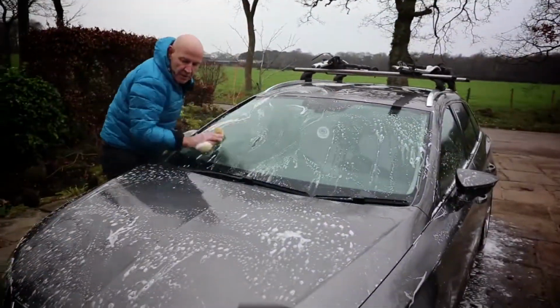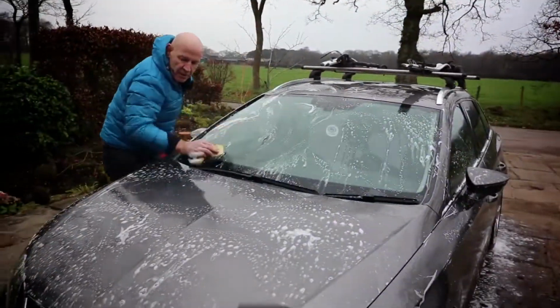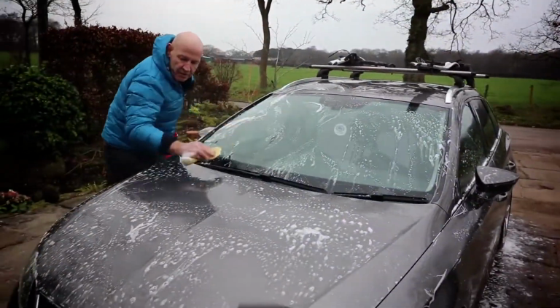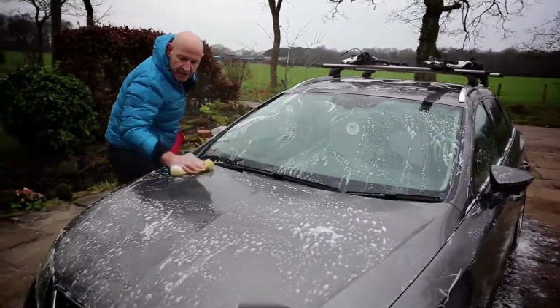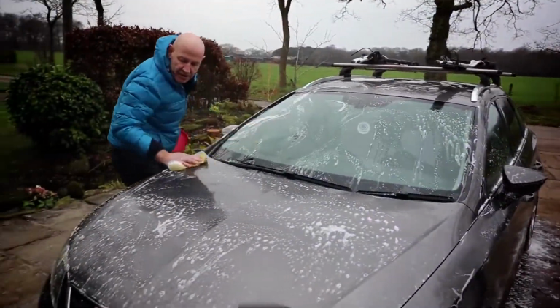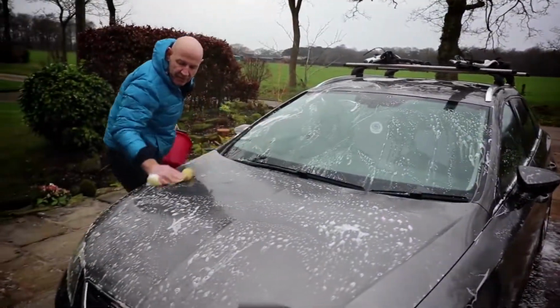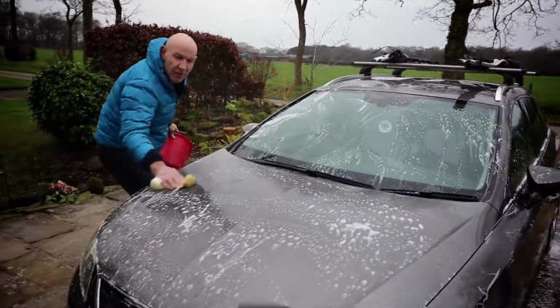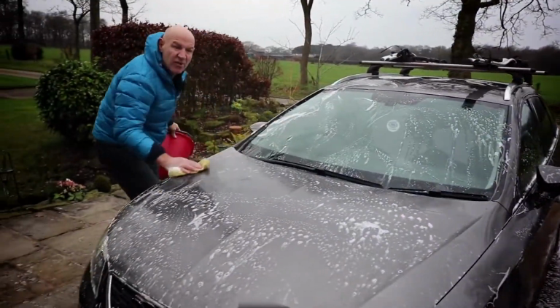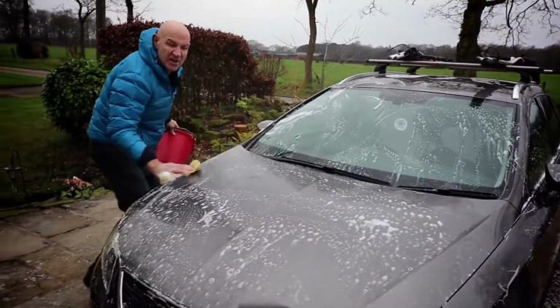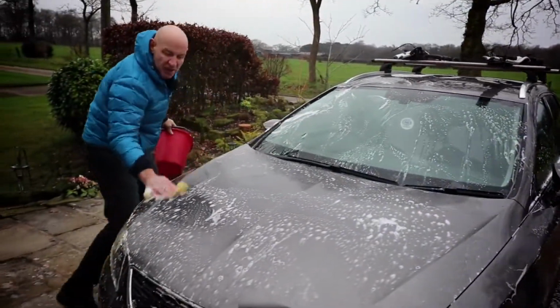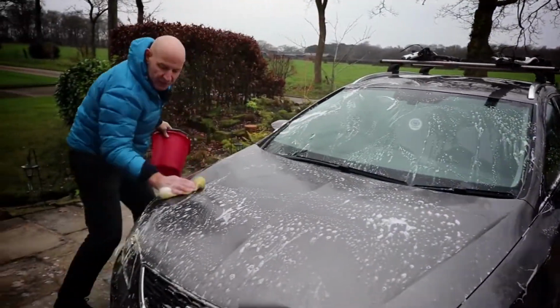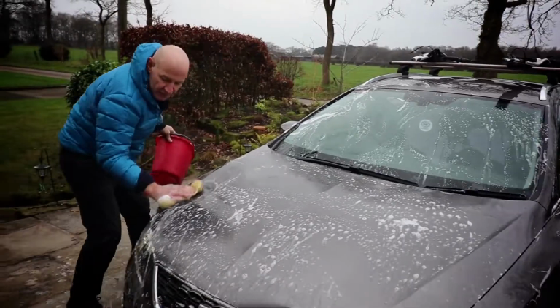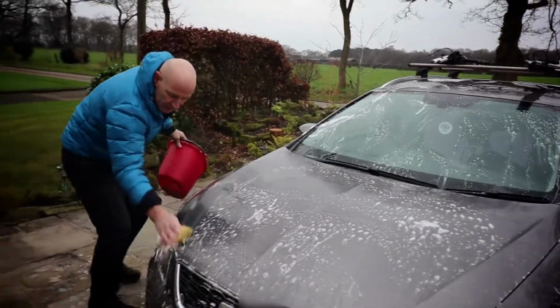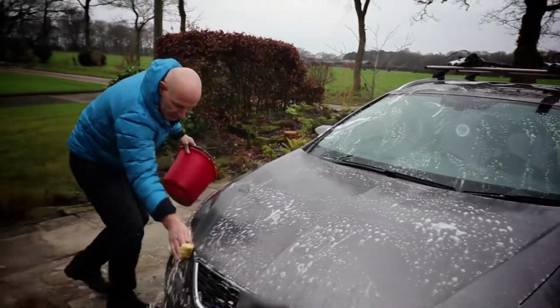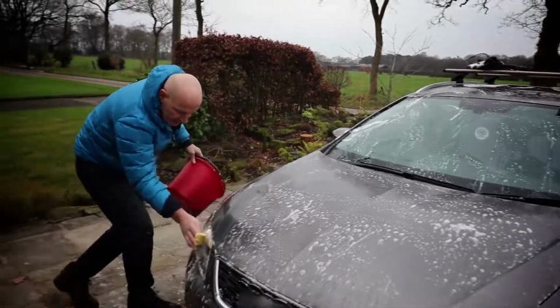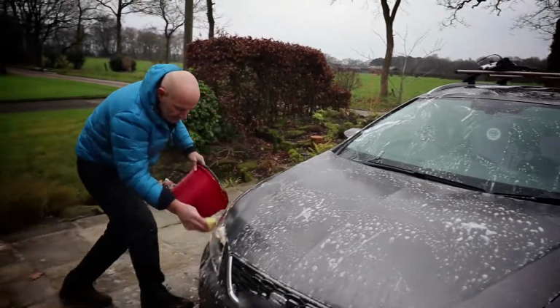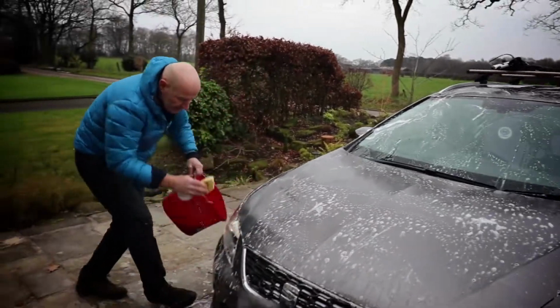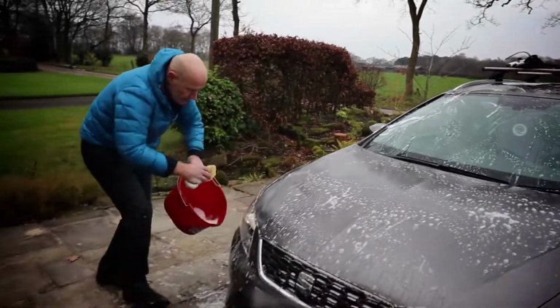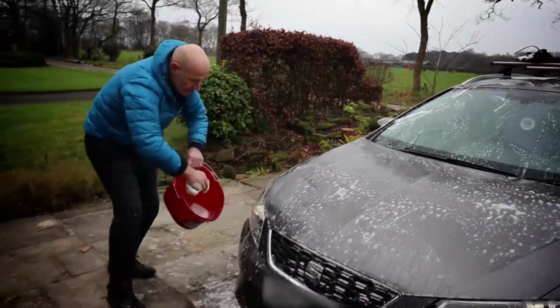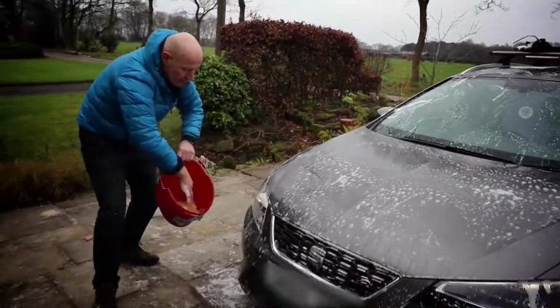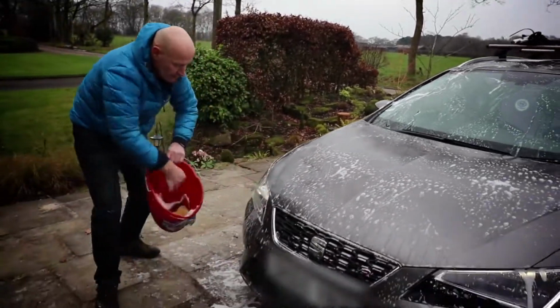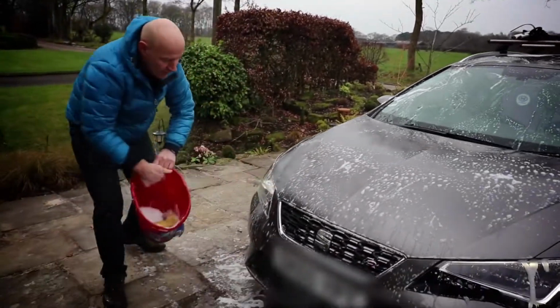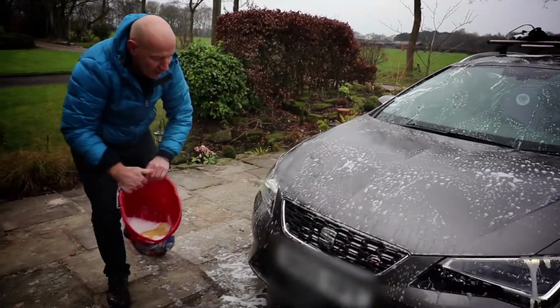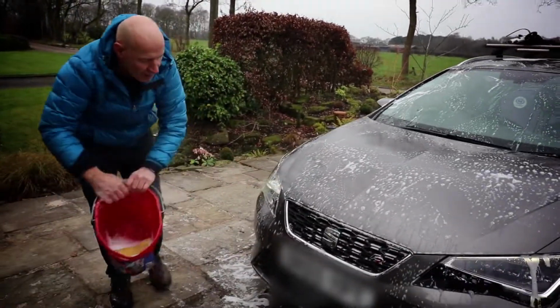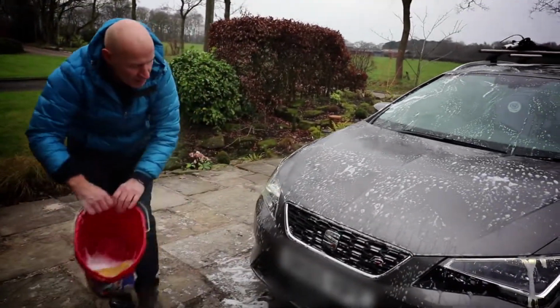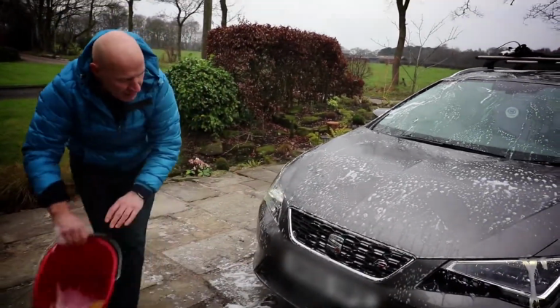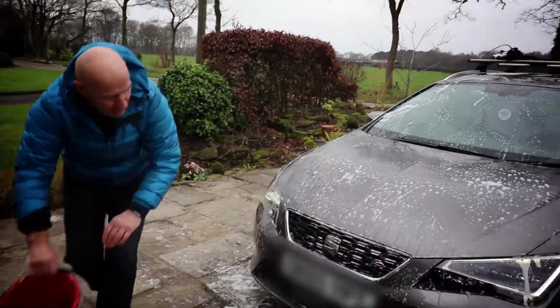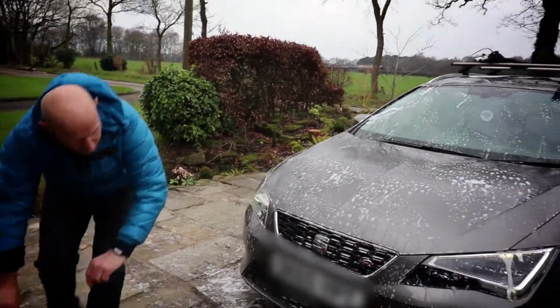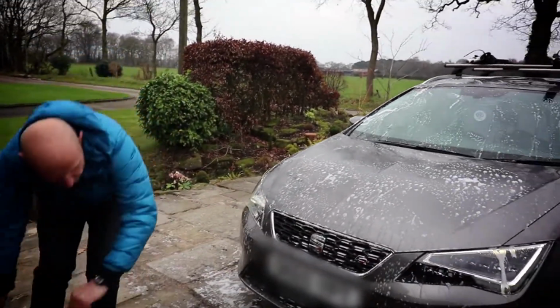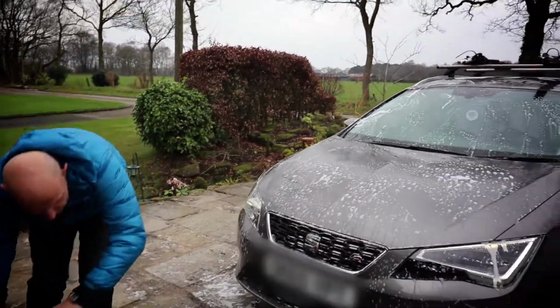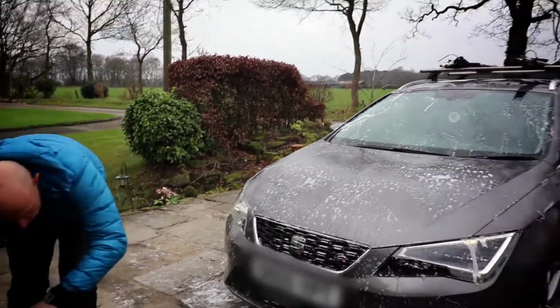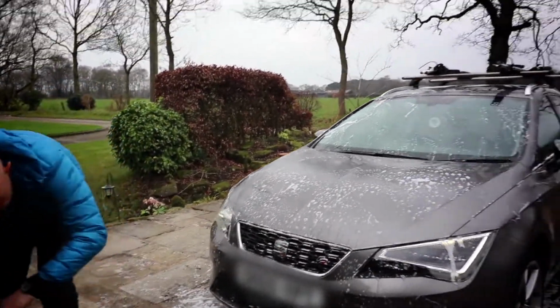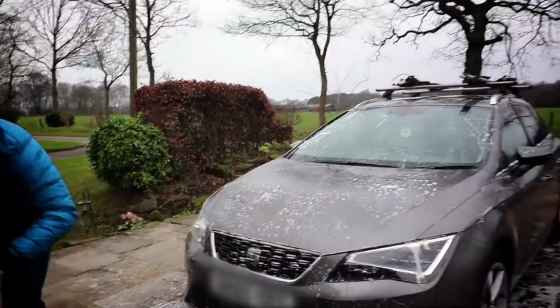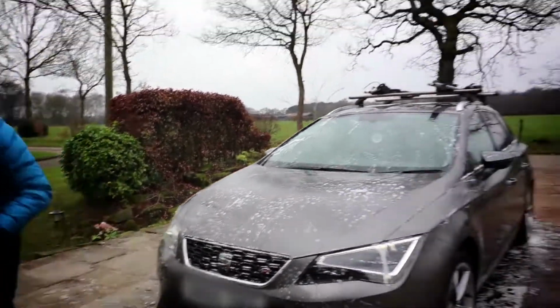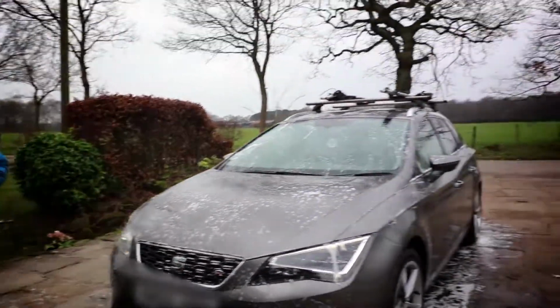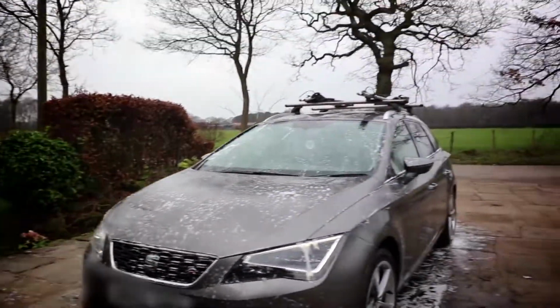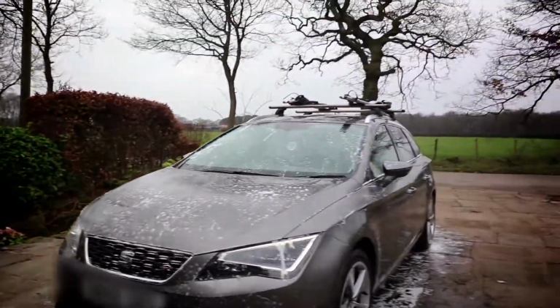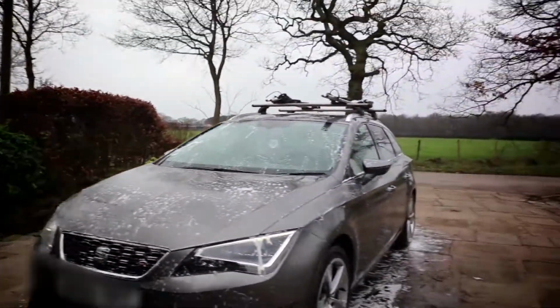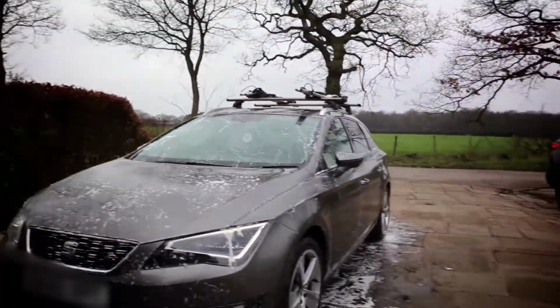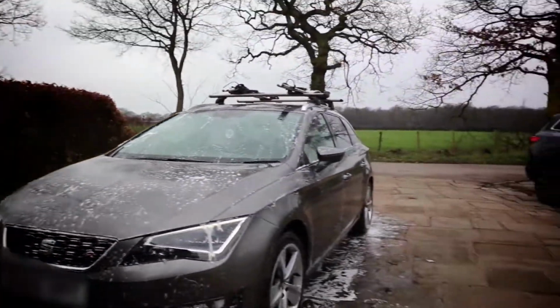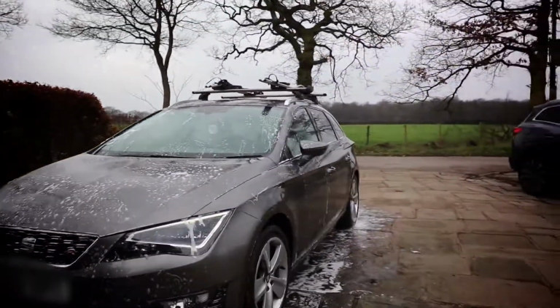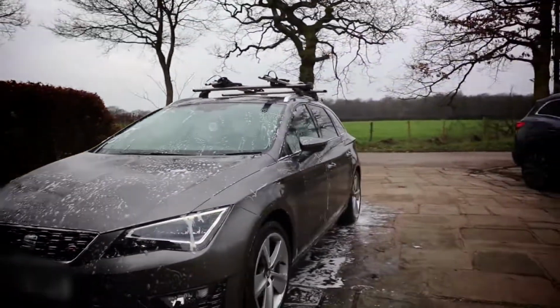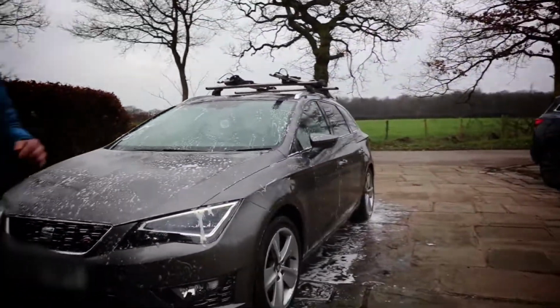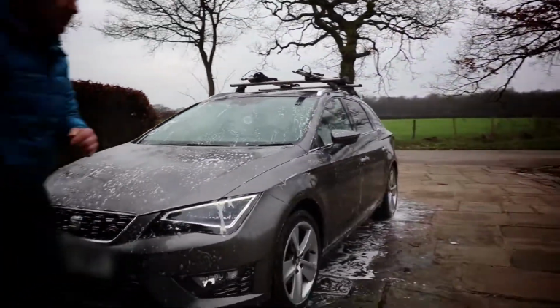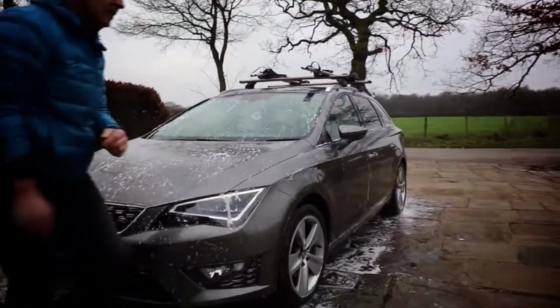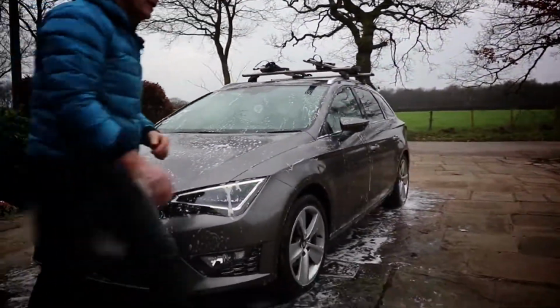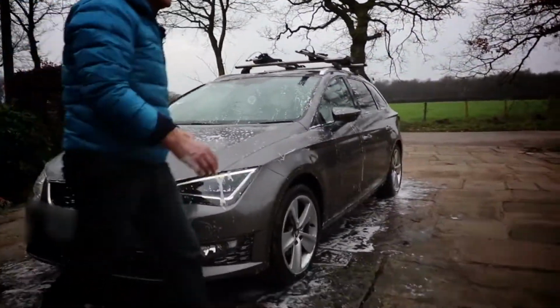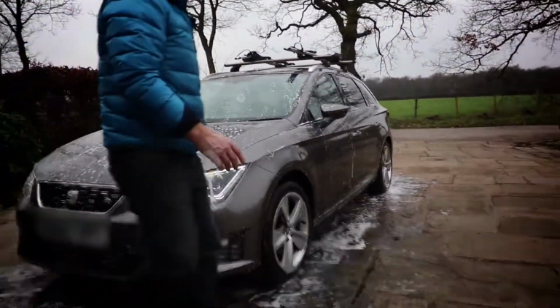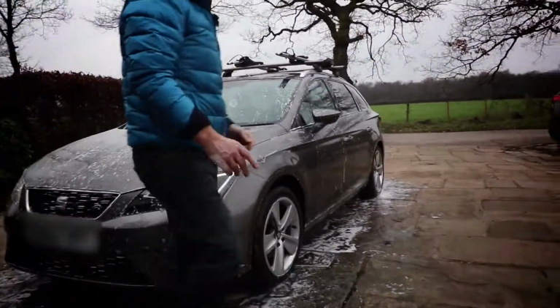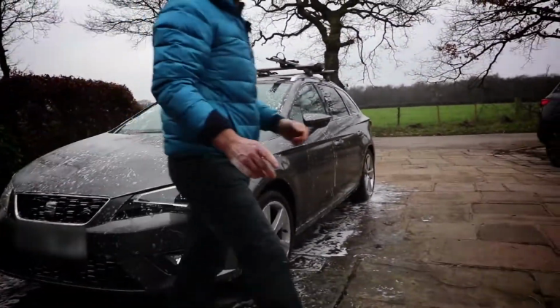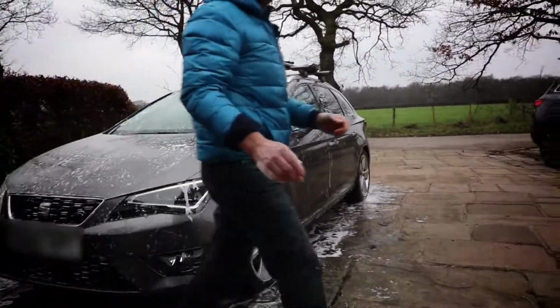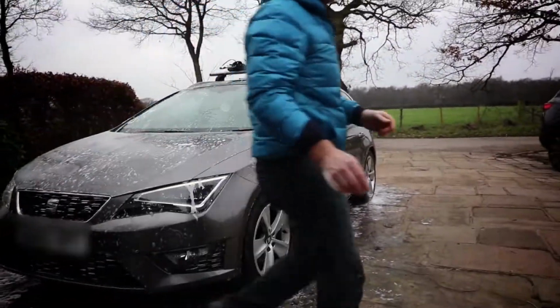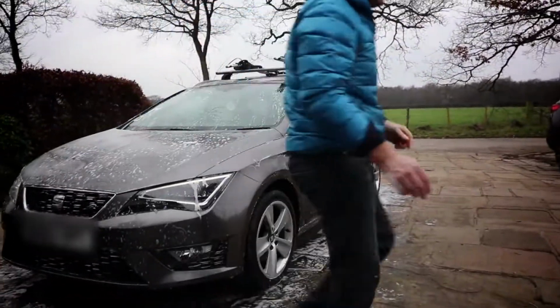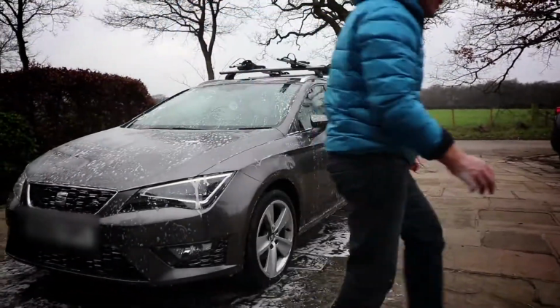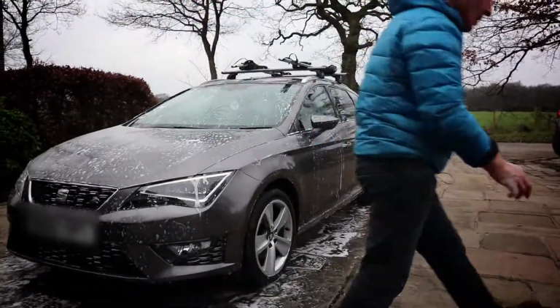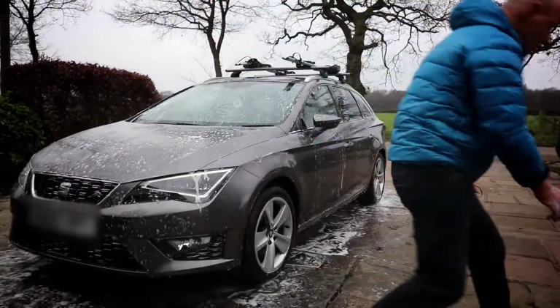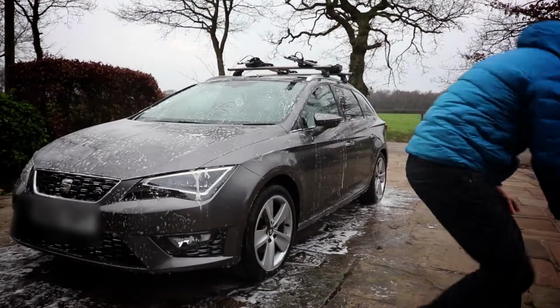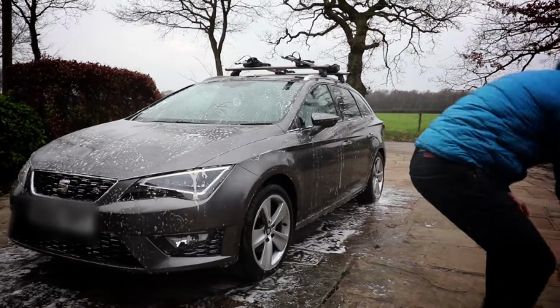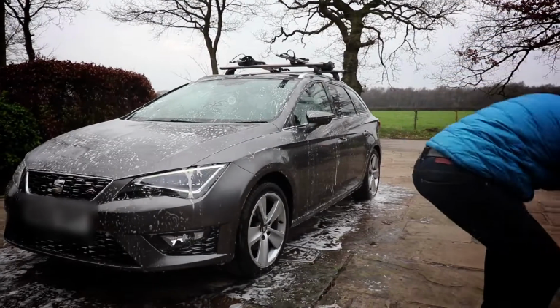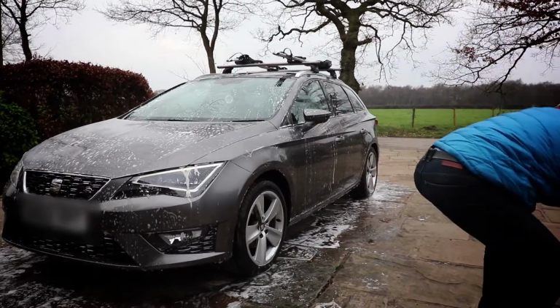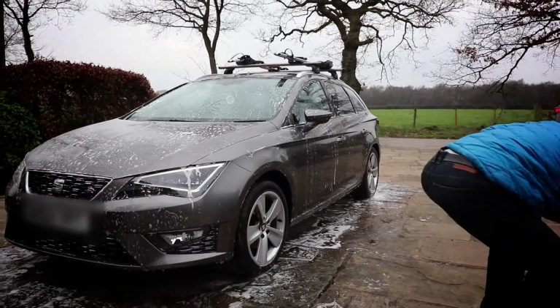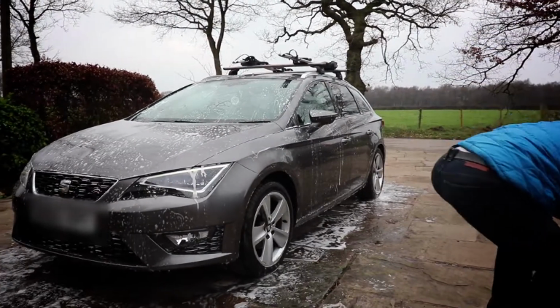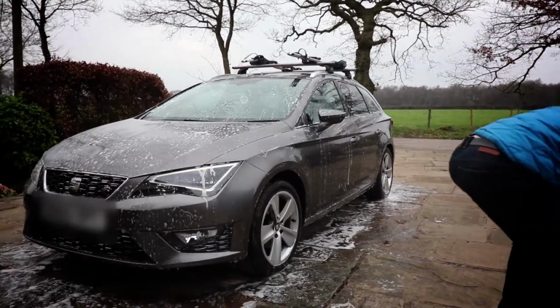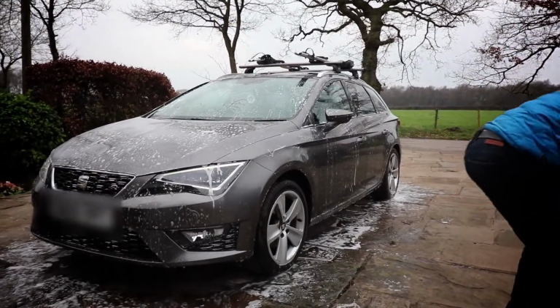All right, time for a rinse off. Let's calm down. It's what you call a cool down now — this is a car wash cool down.